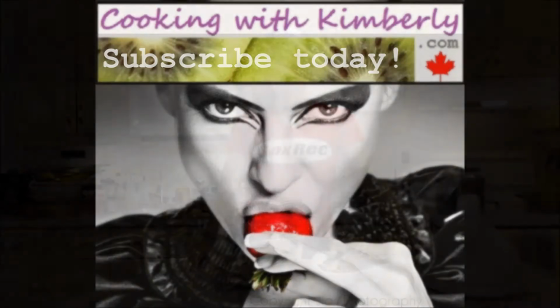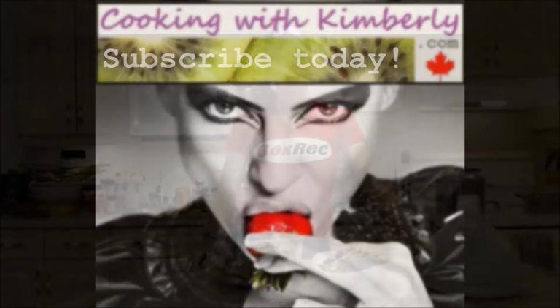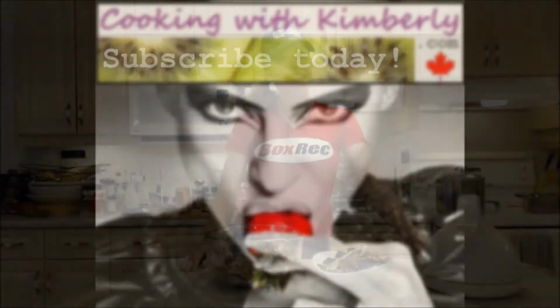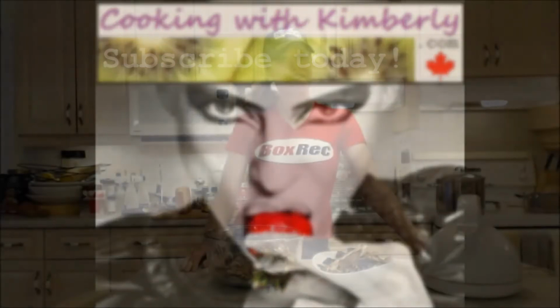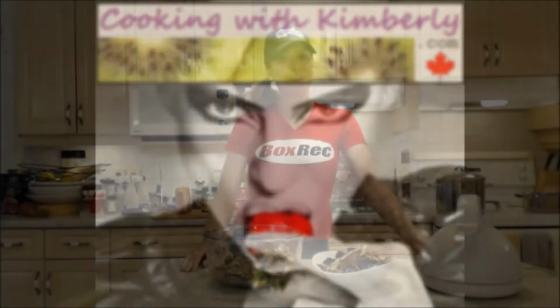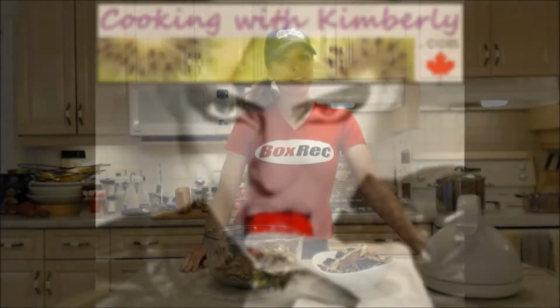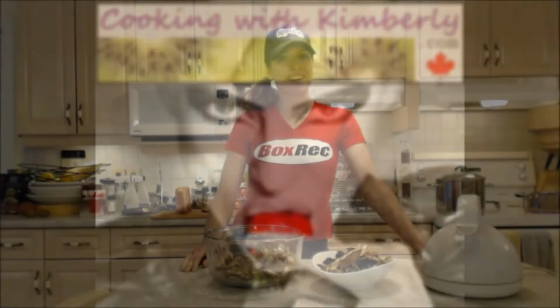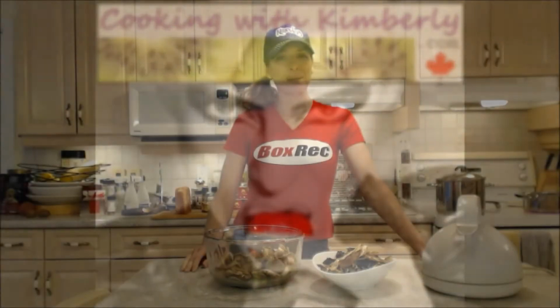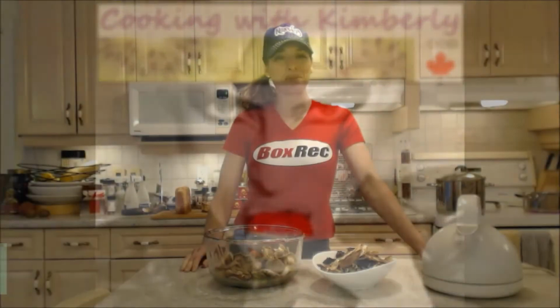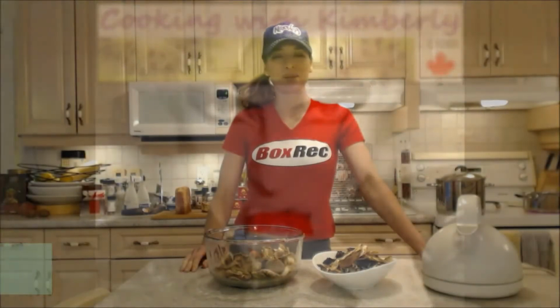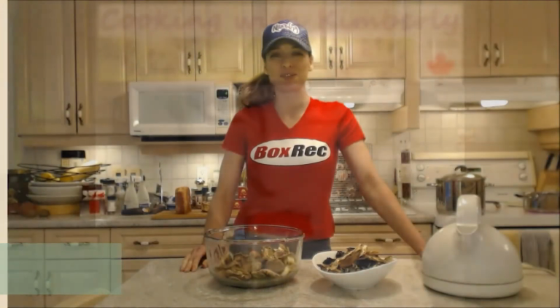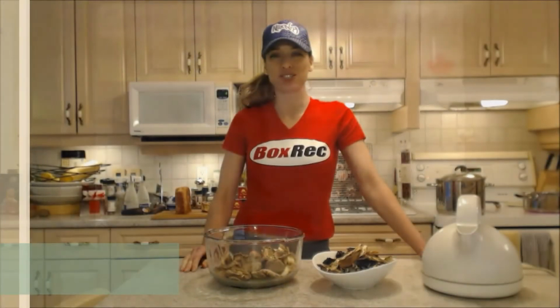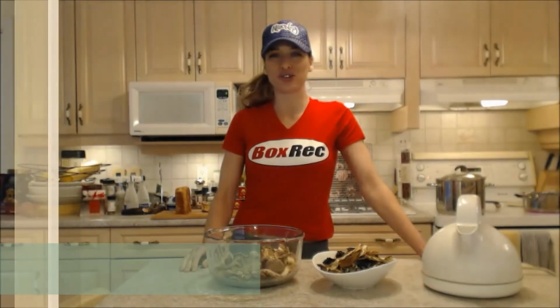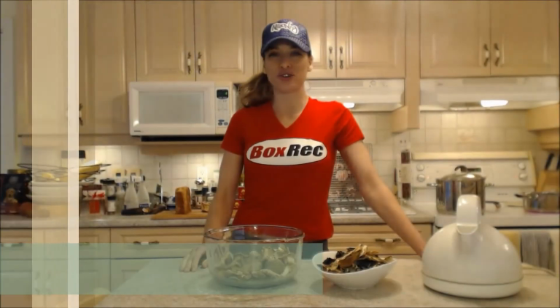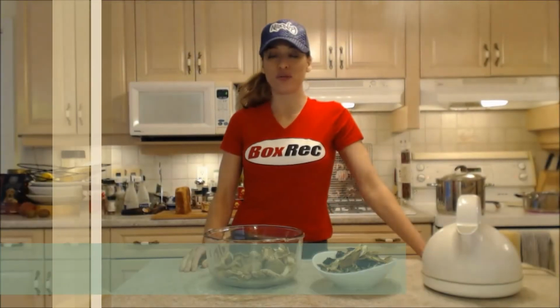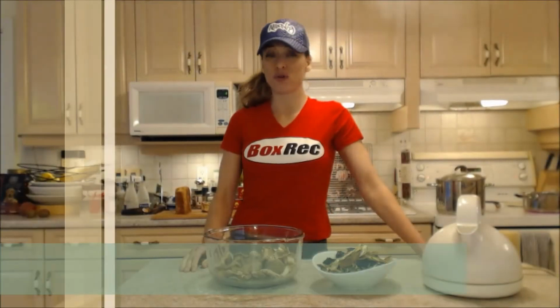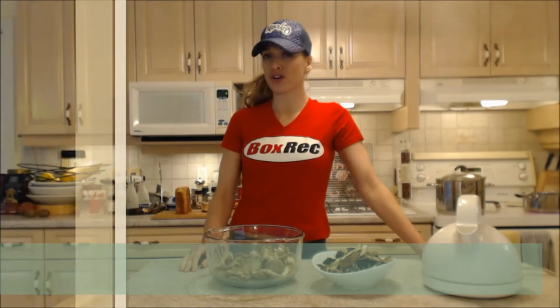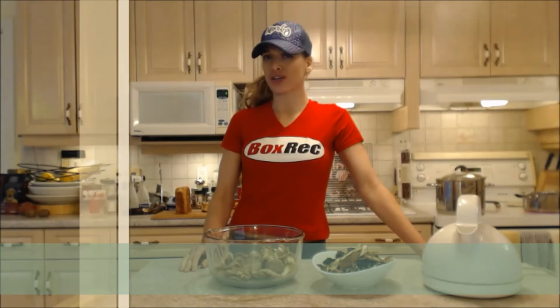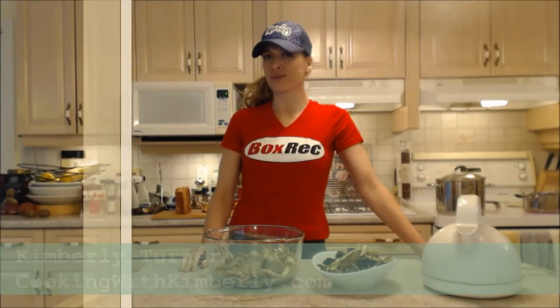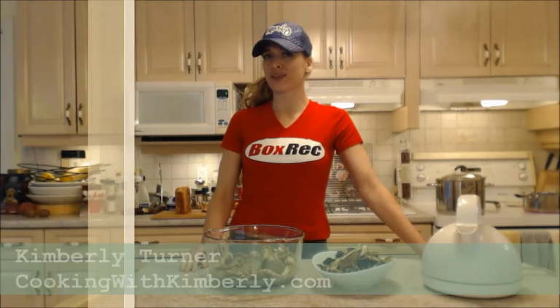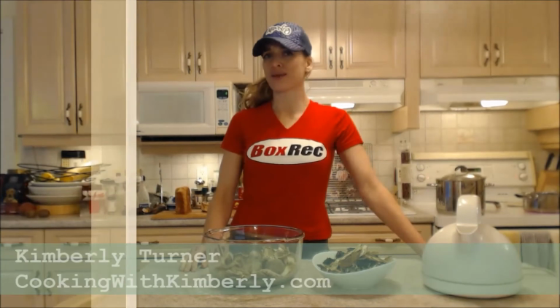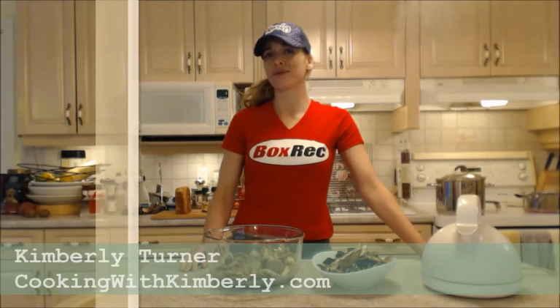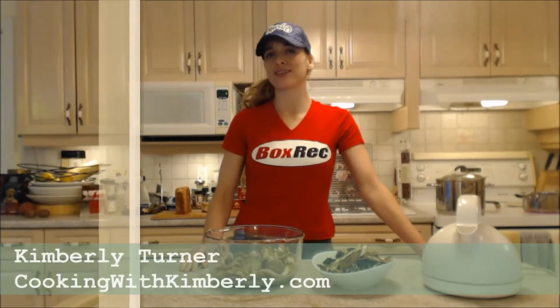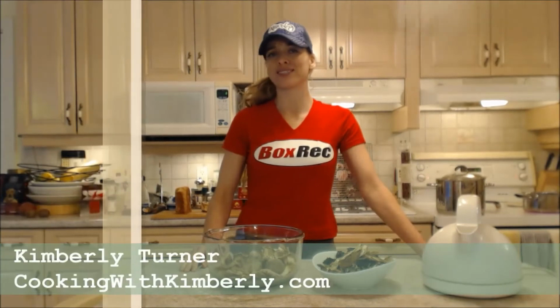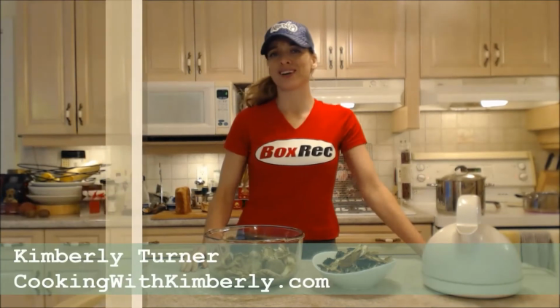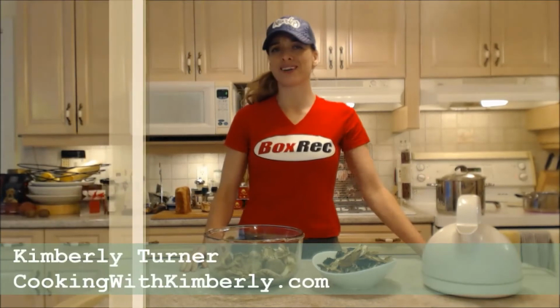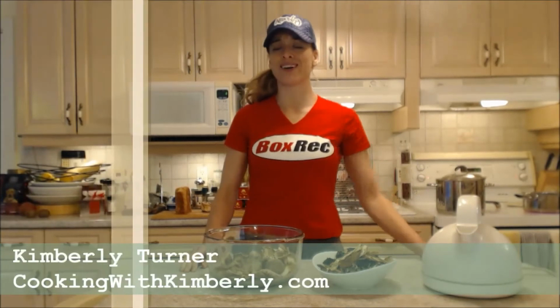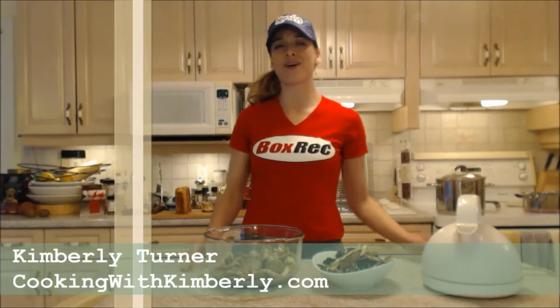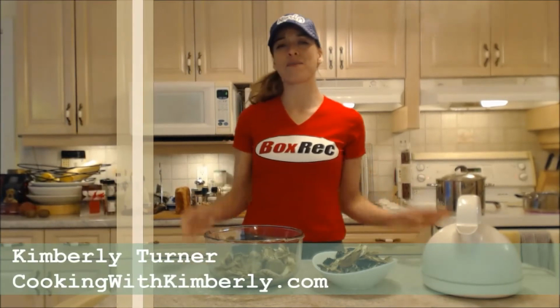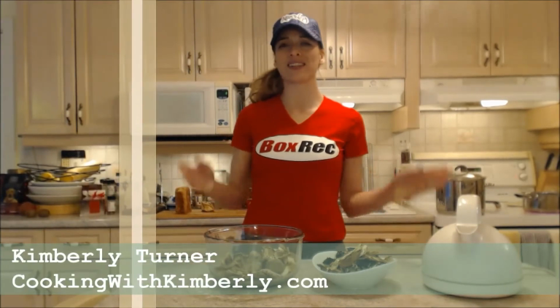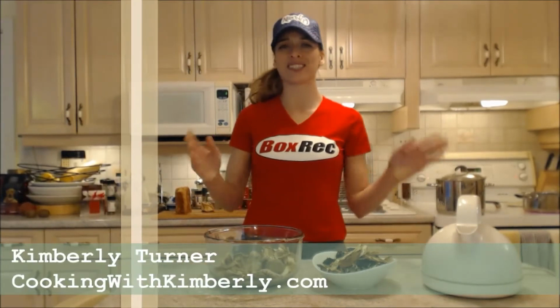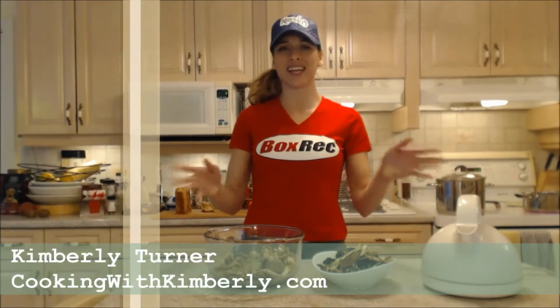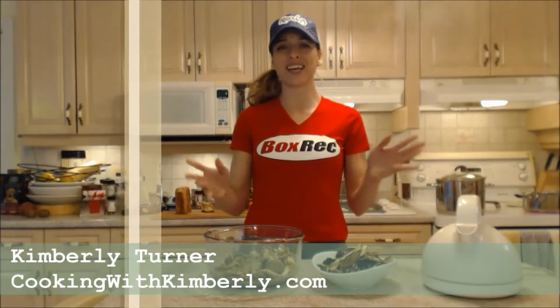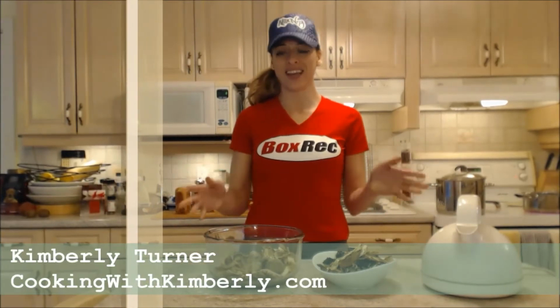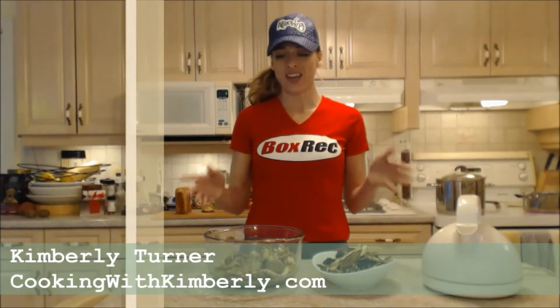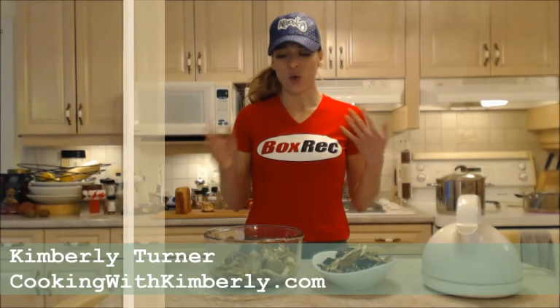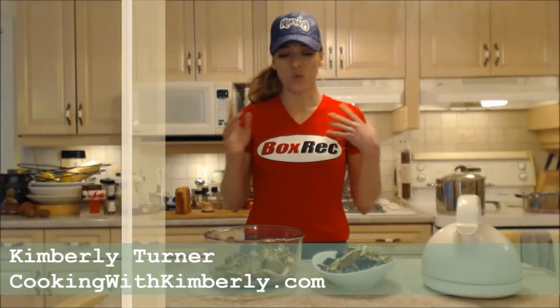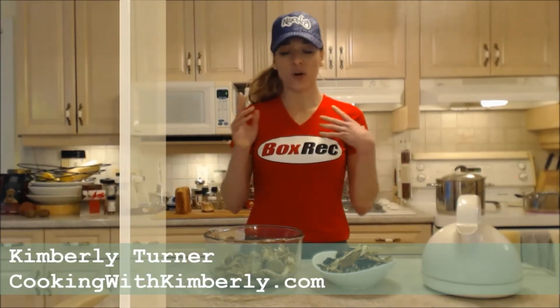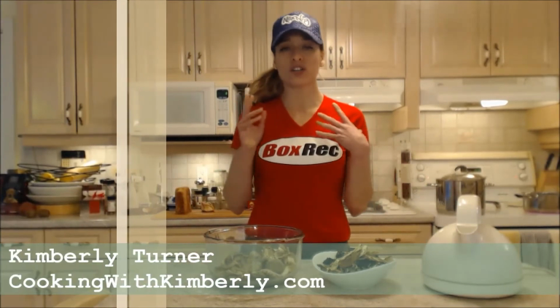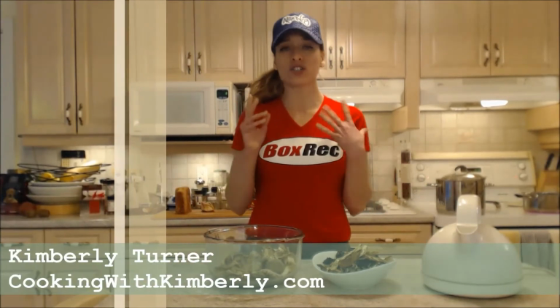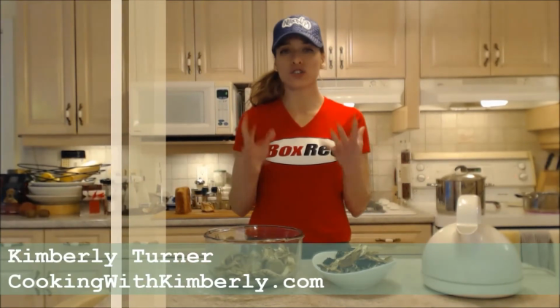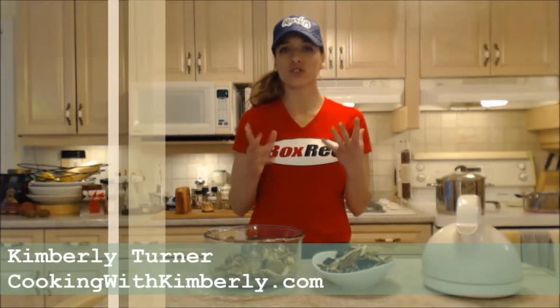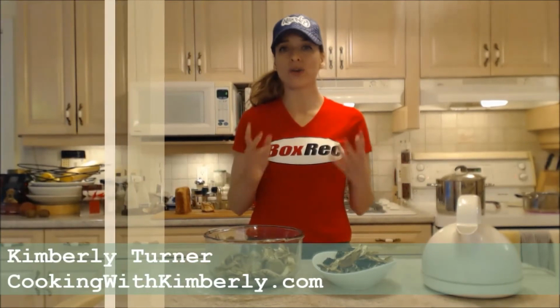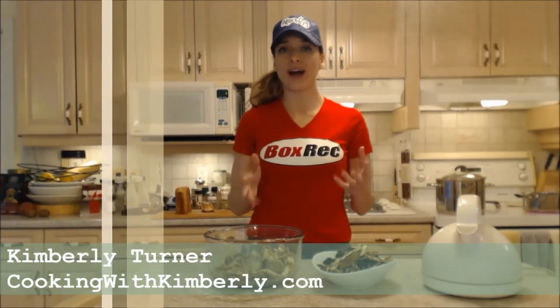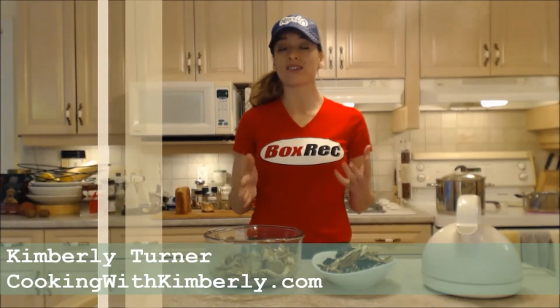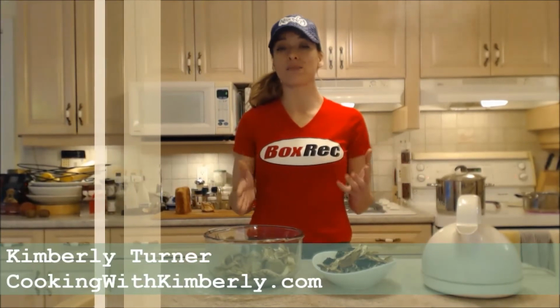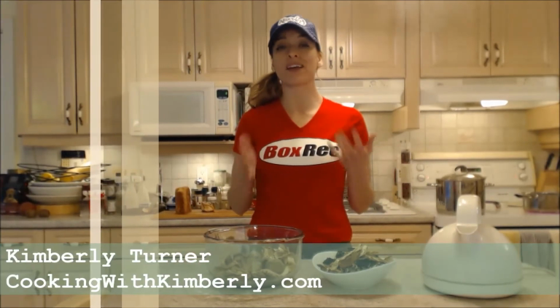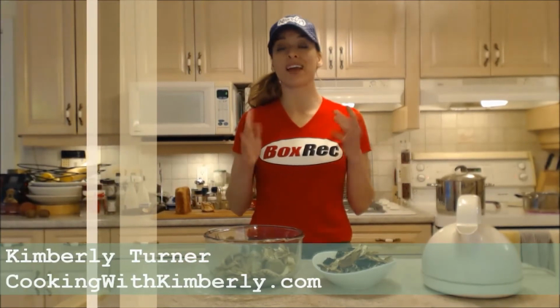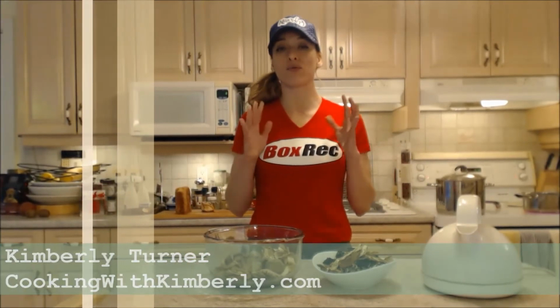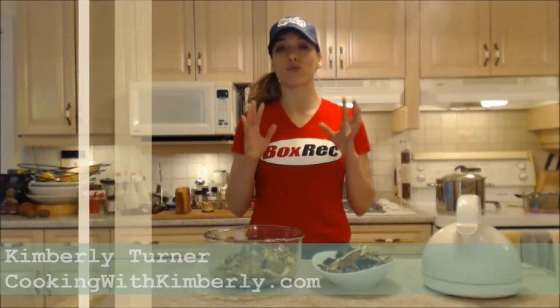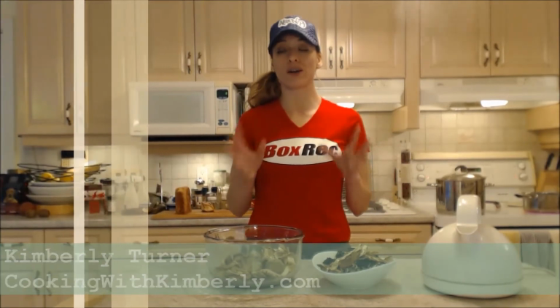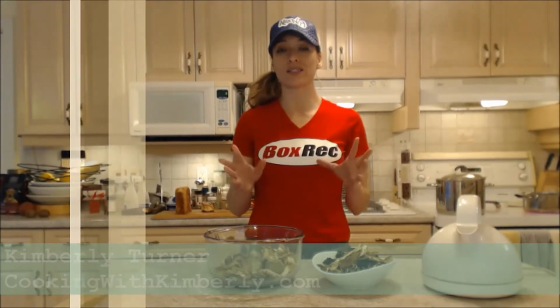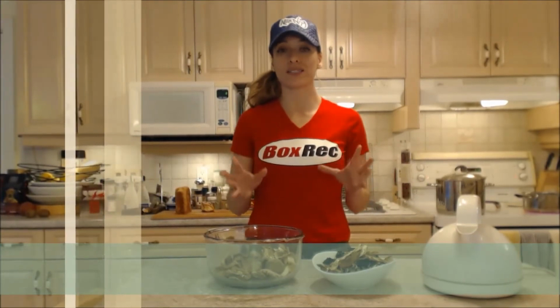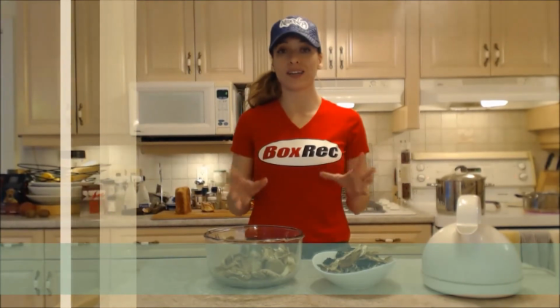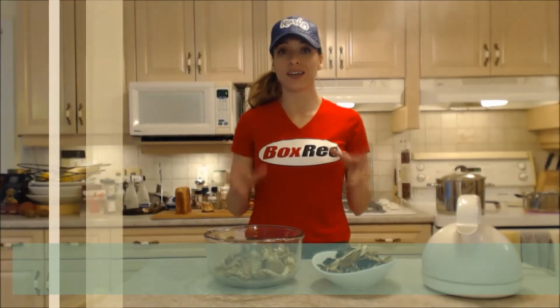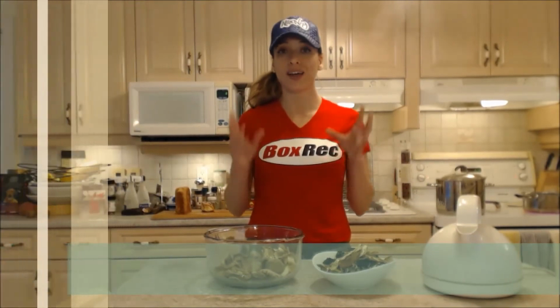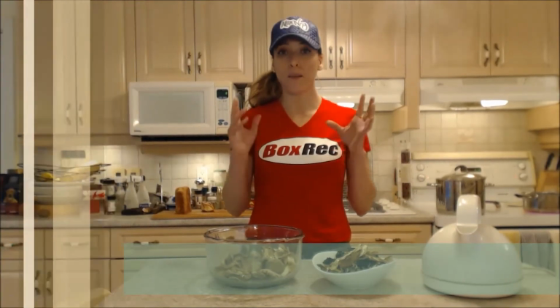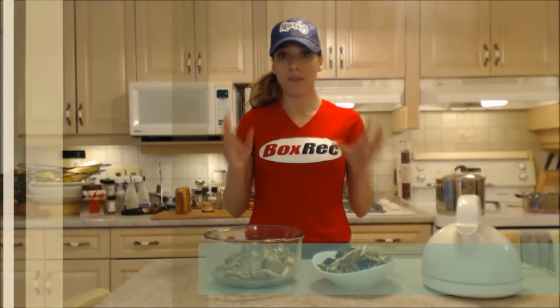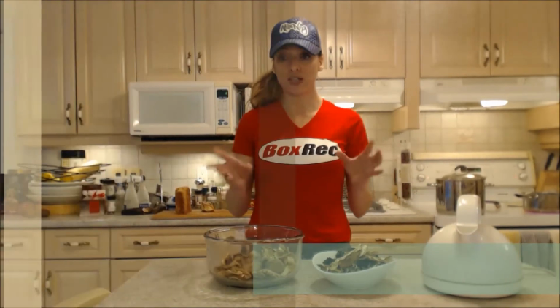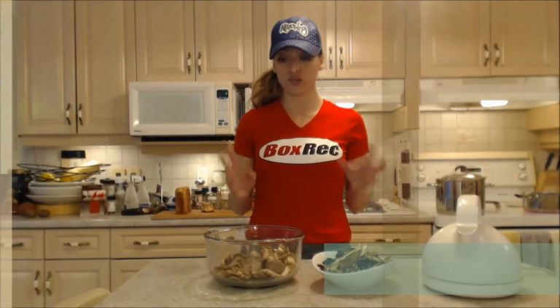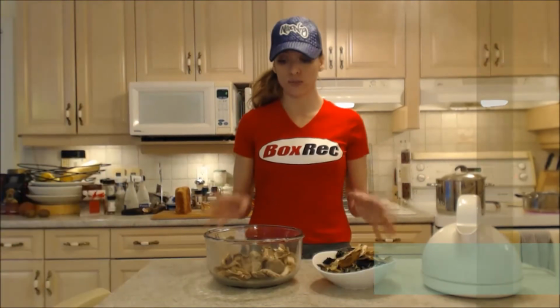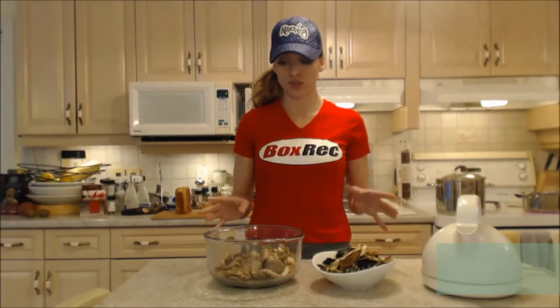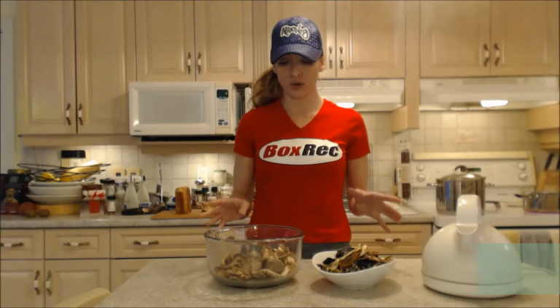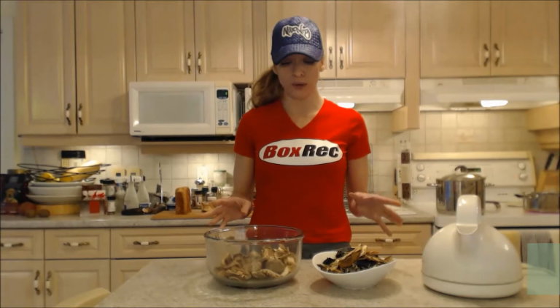Hi everybody, I'm Kimberly Turner from cookingwithkimberly.com and today we're going to show you how to make a rustic mushroom soup.